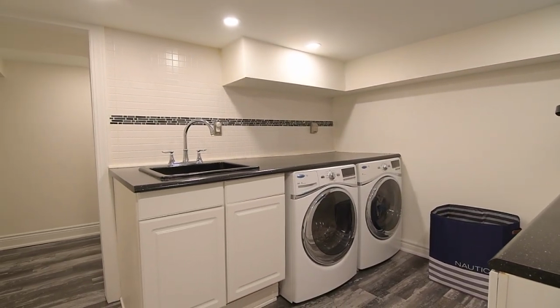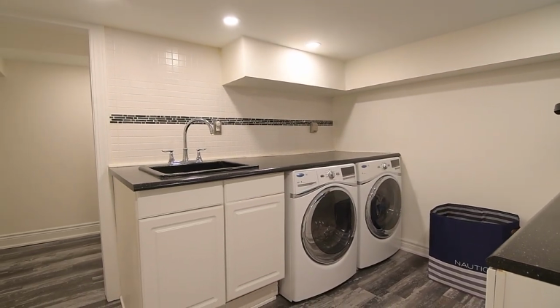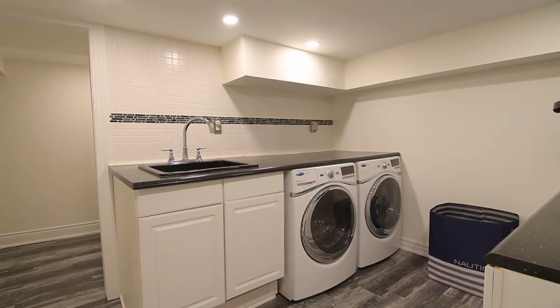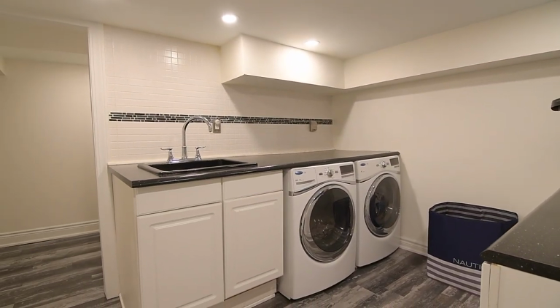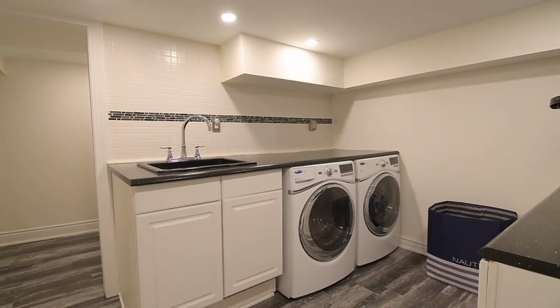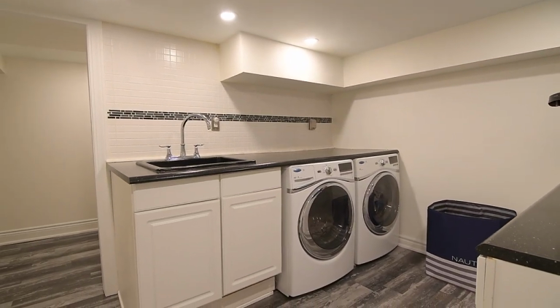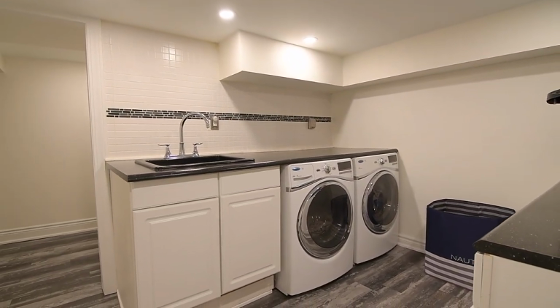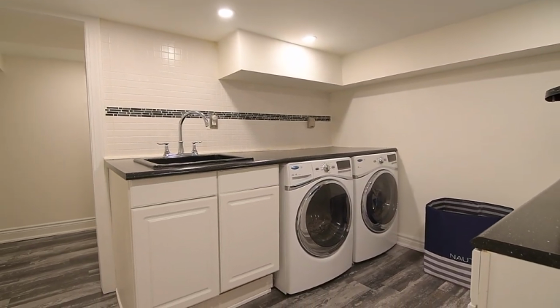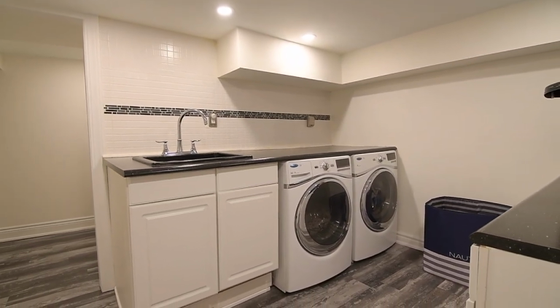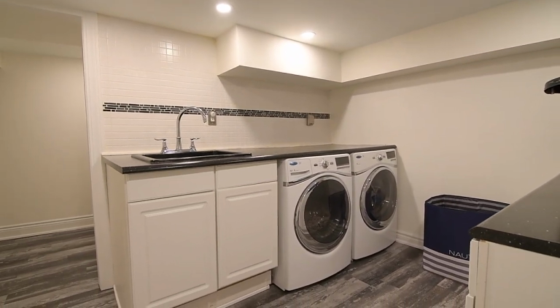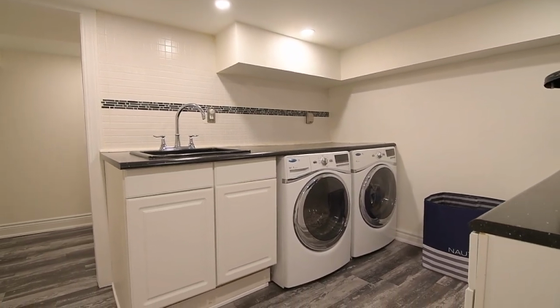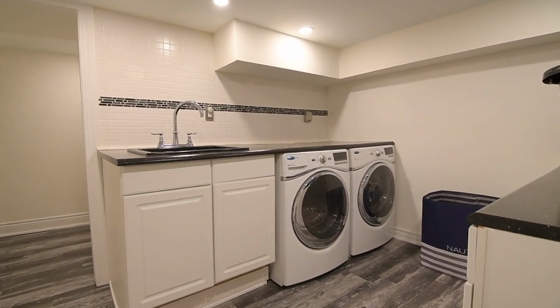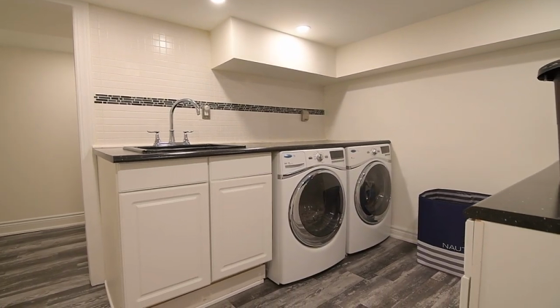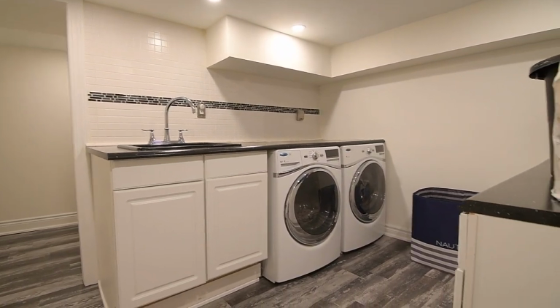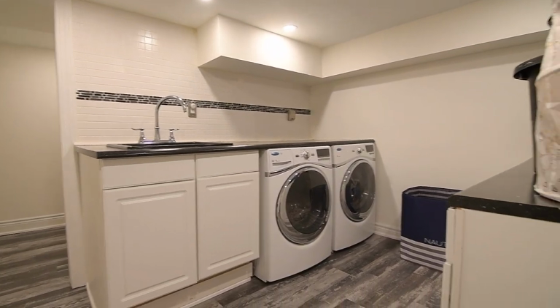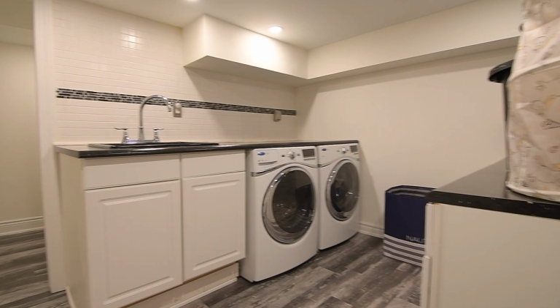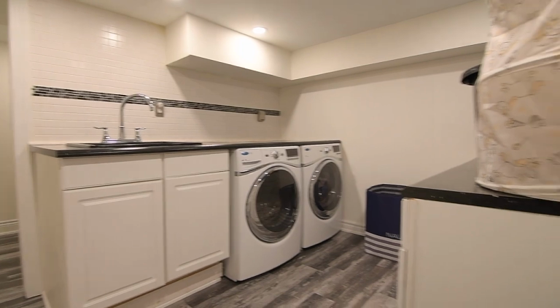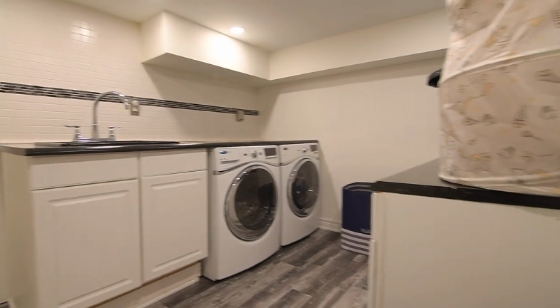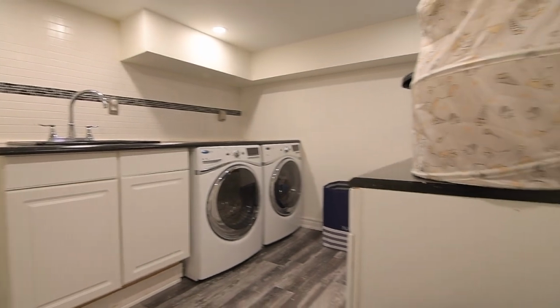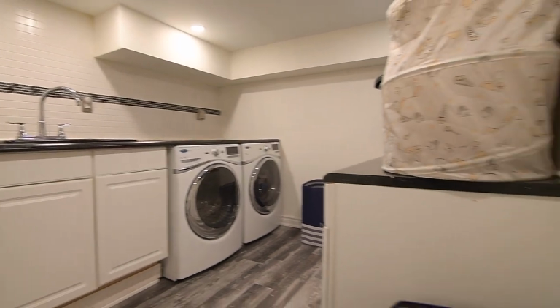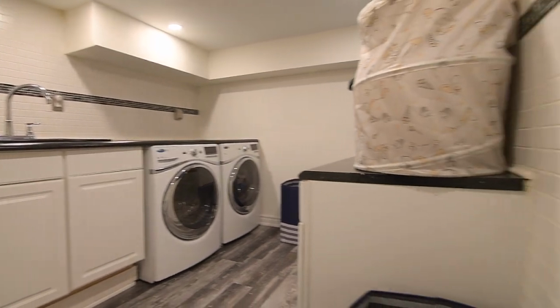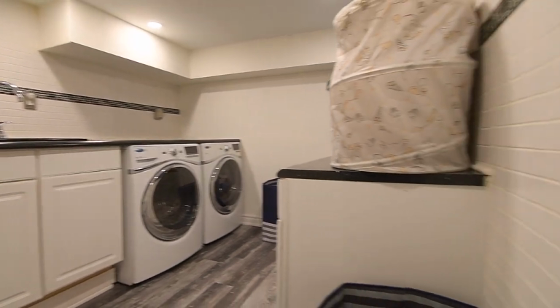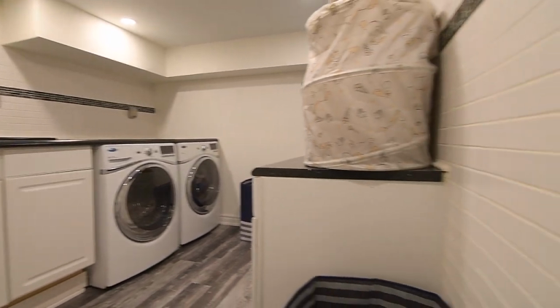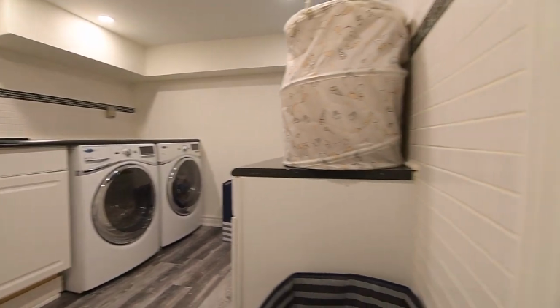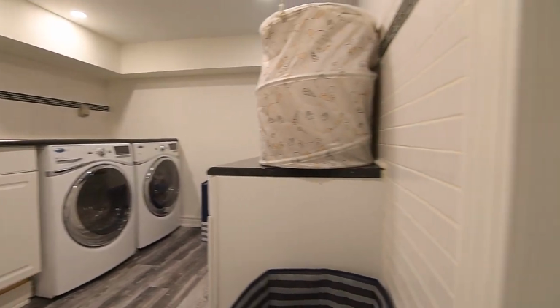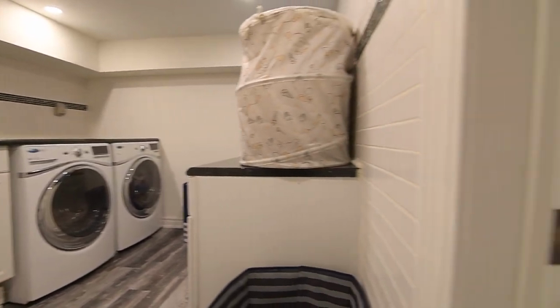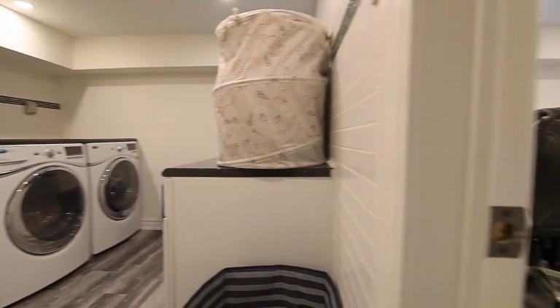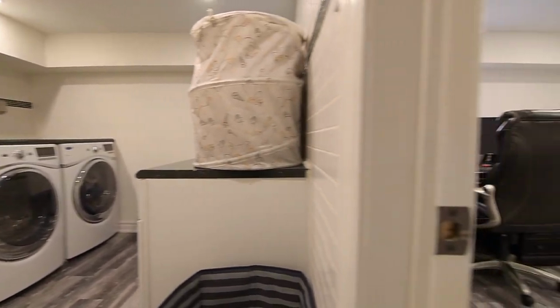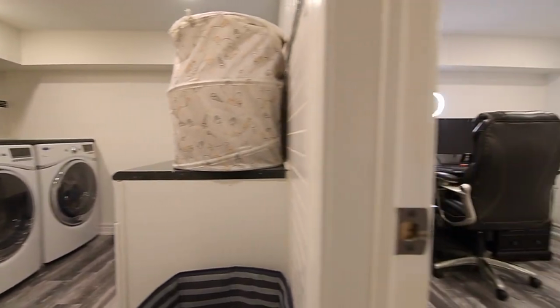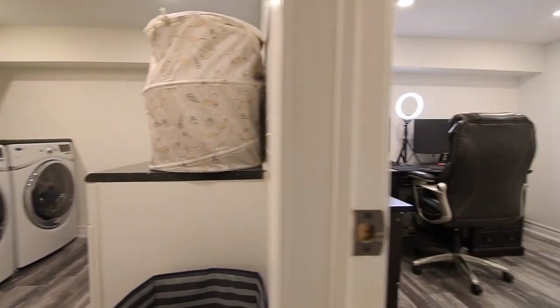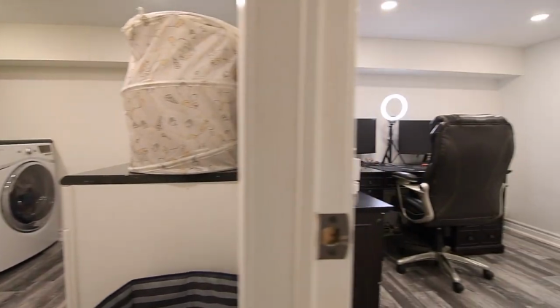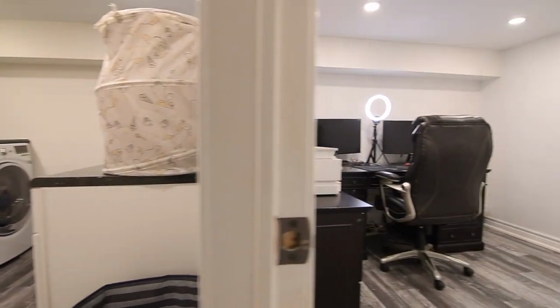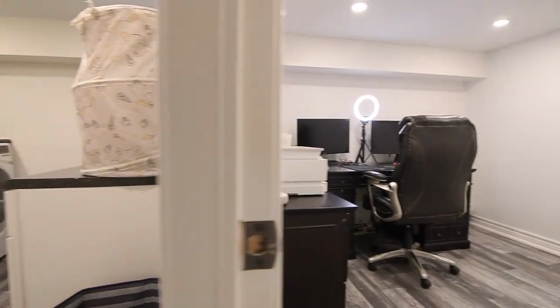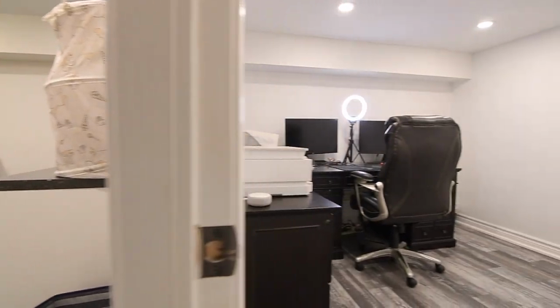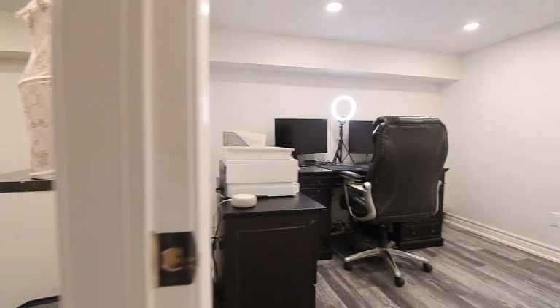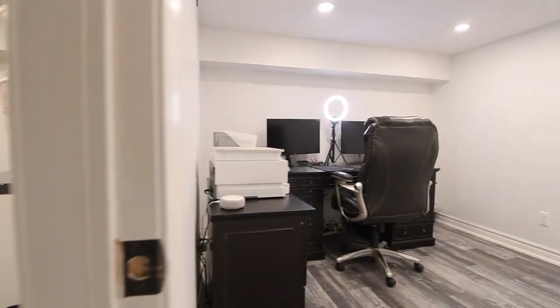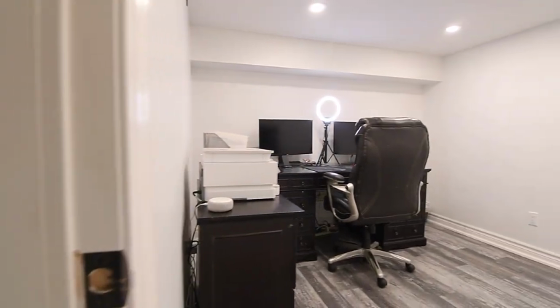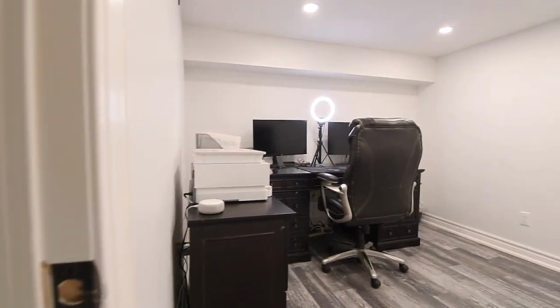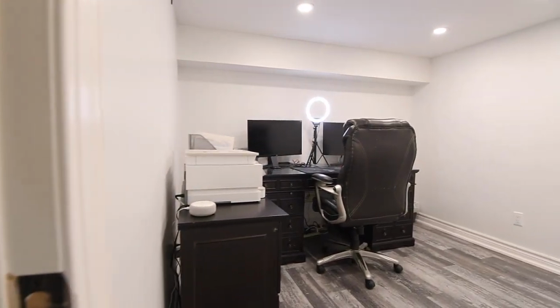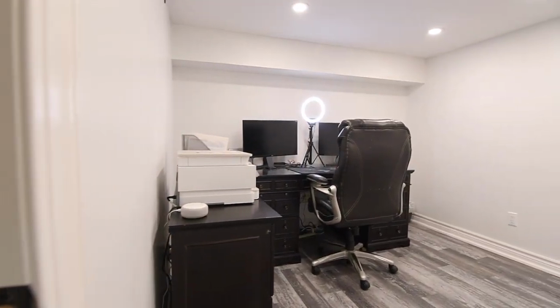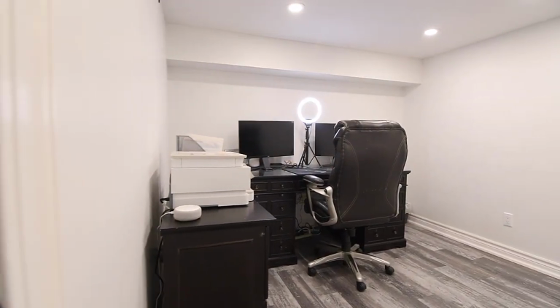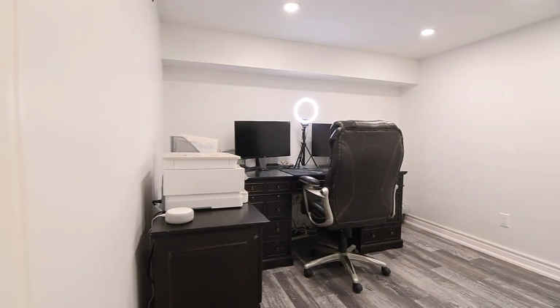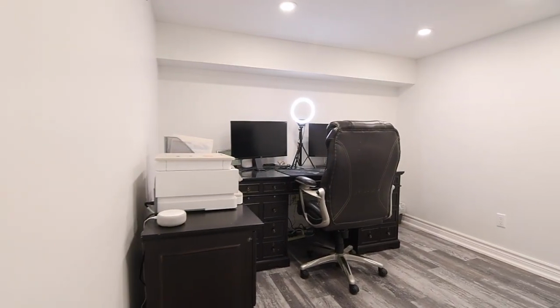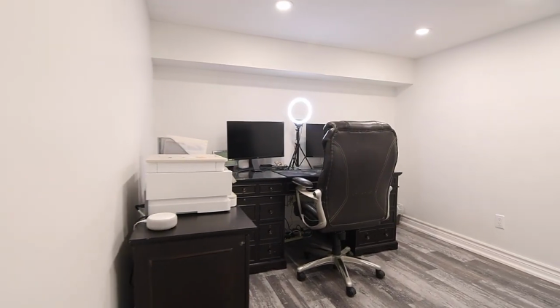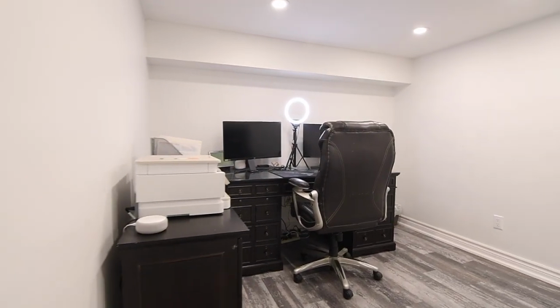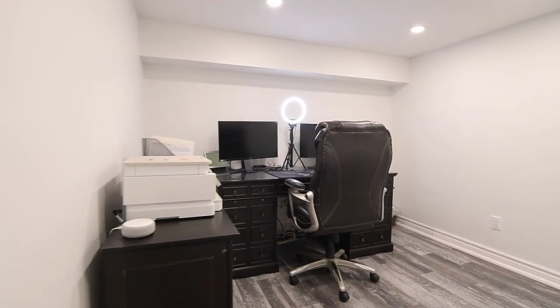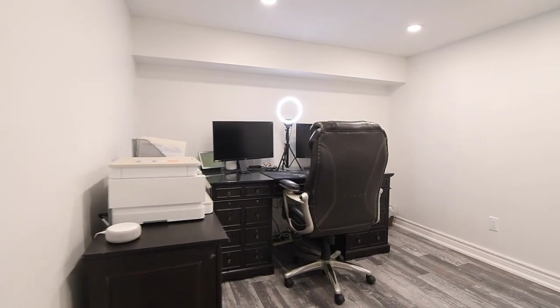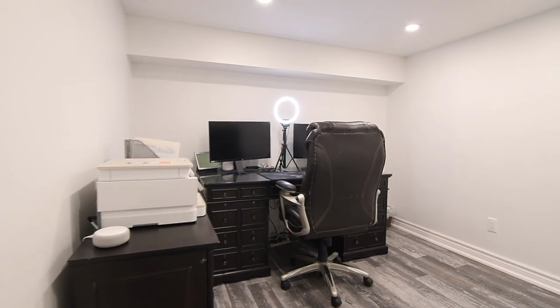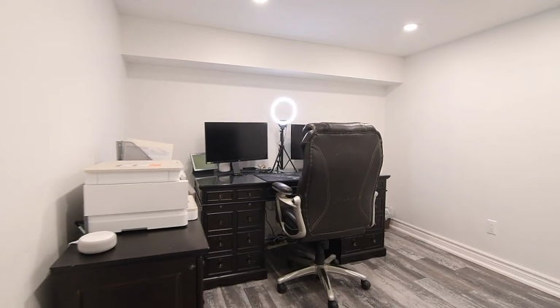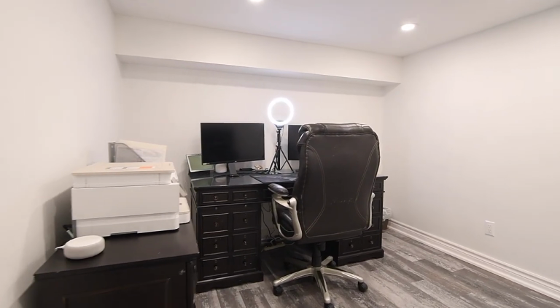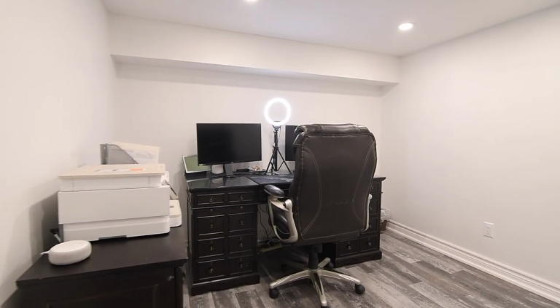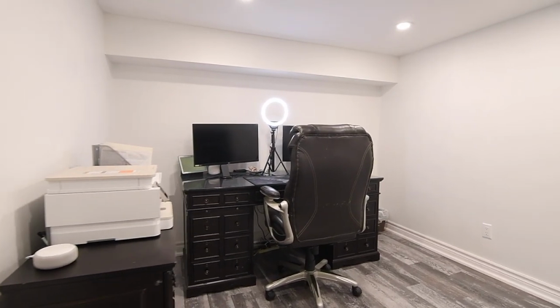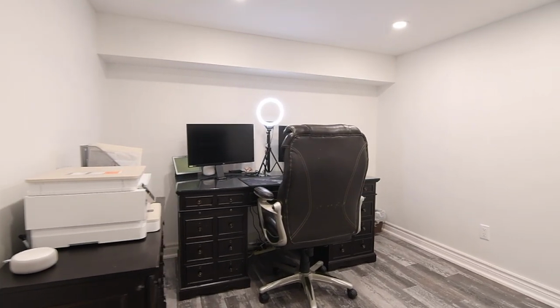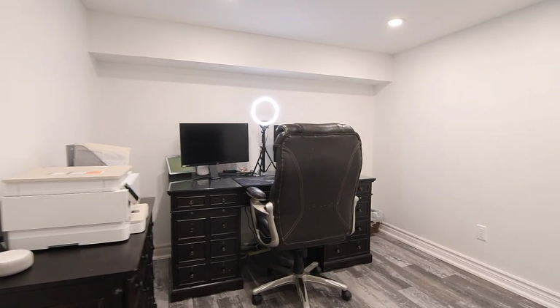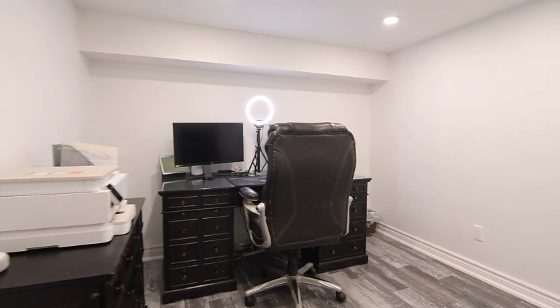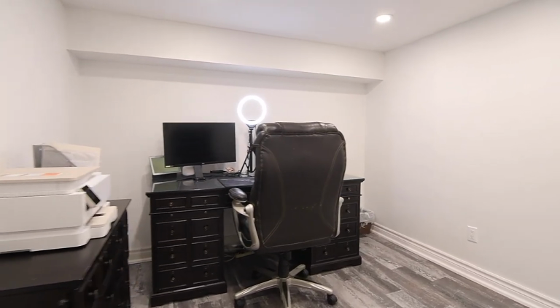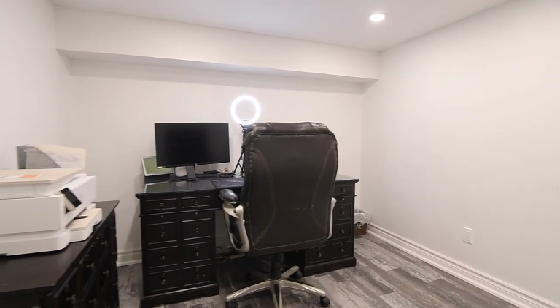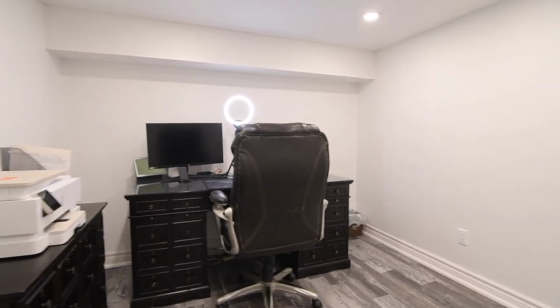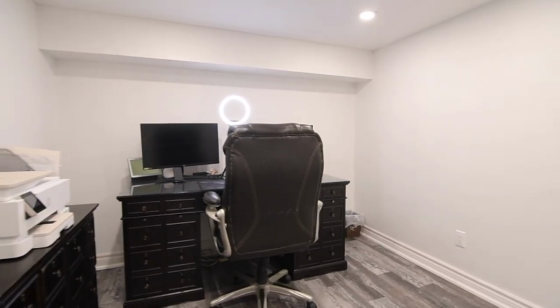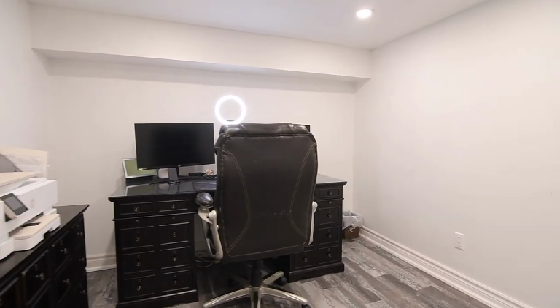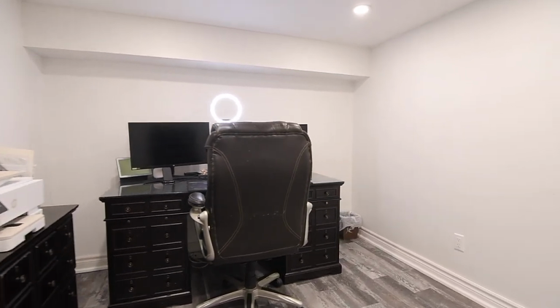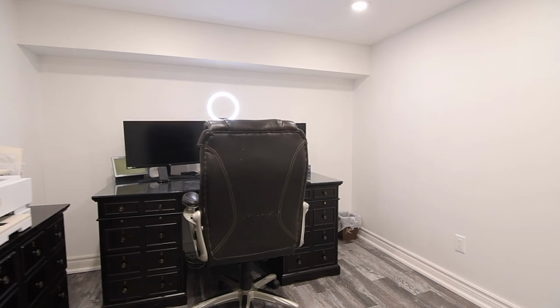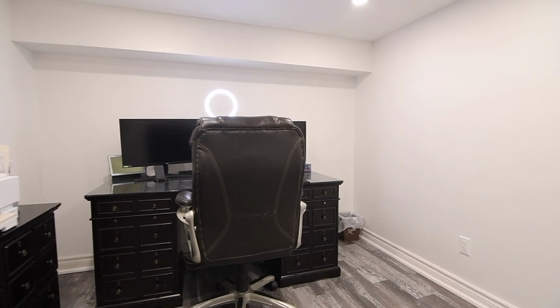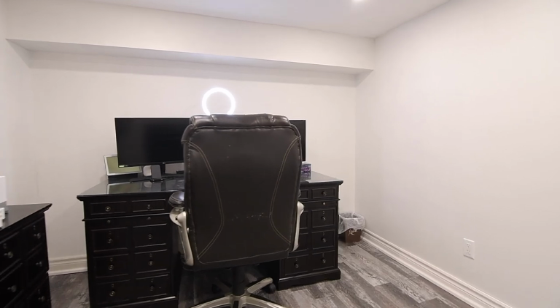The laundry room also provides access into a bonus room that can serve as a private home office, a hobby room, or a bedroom.